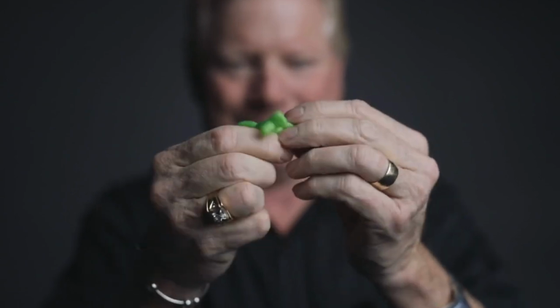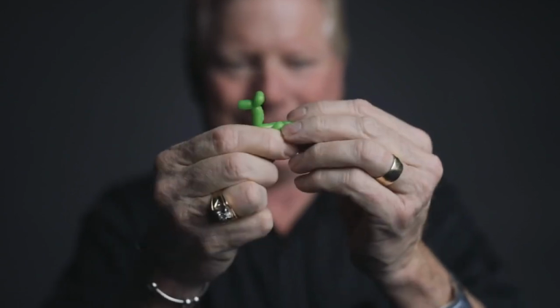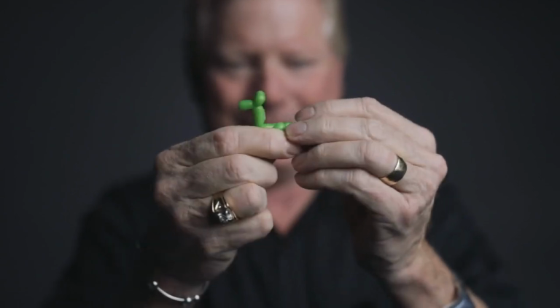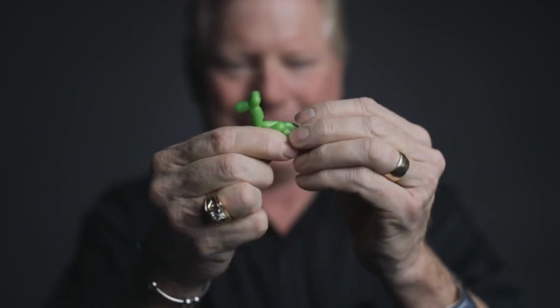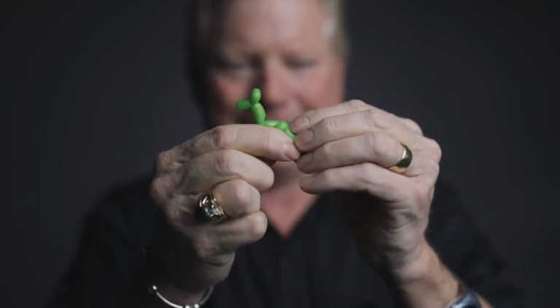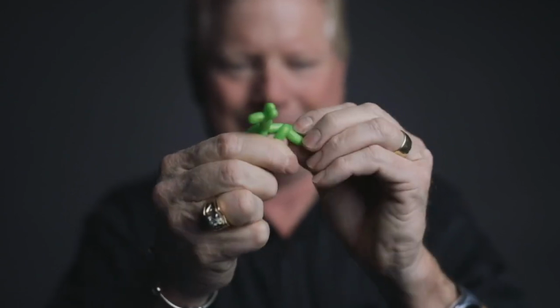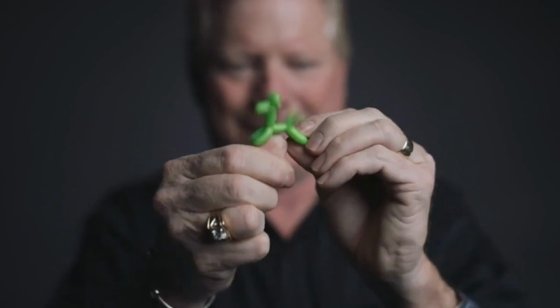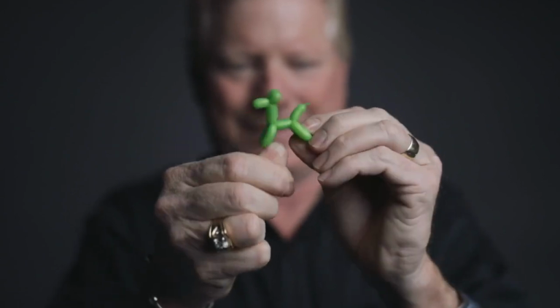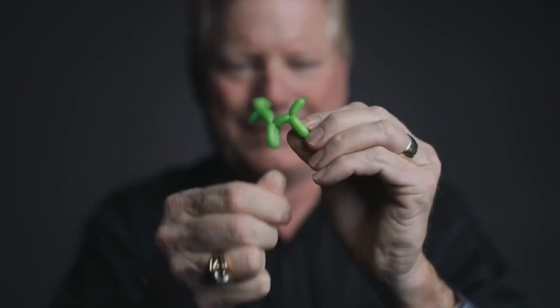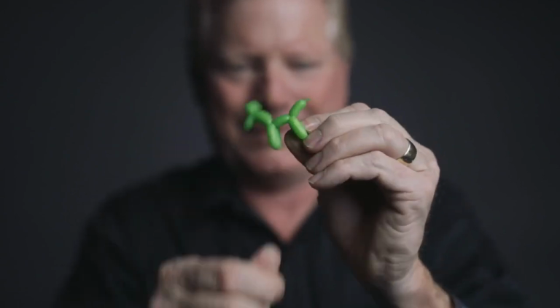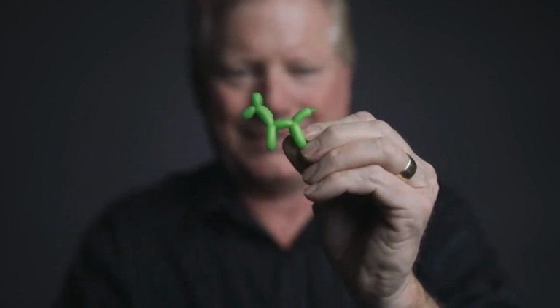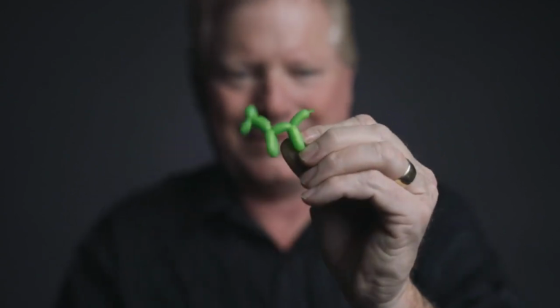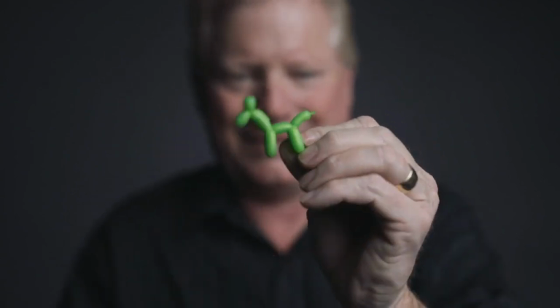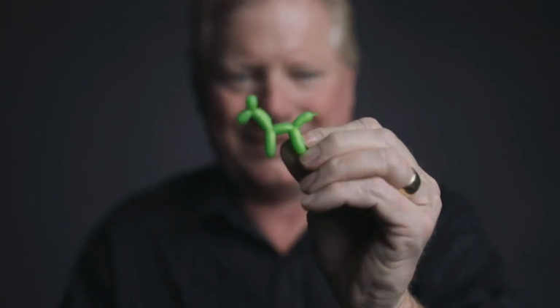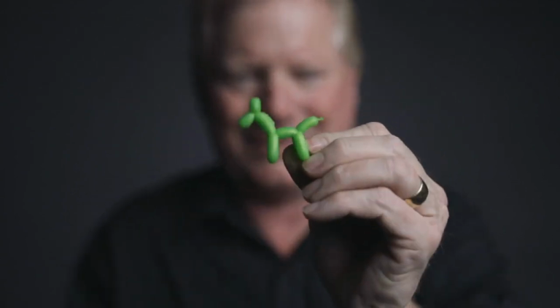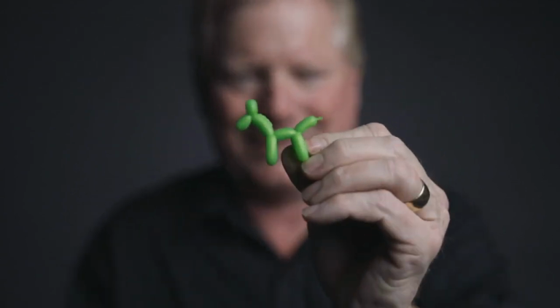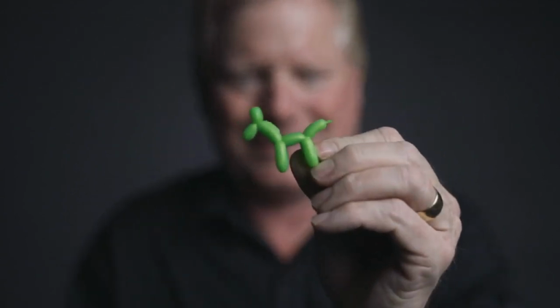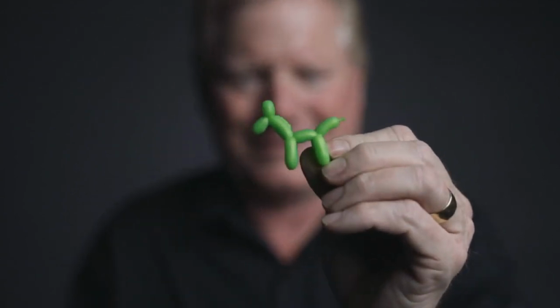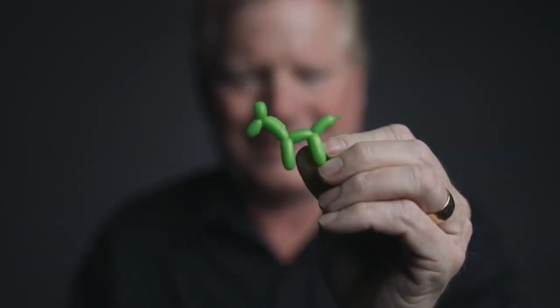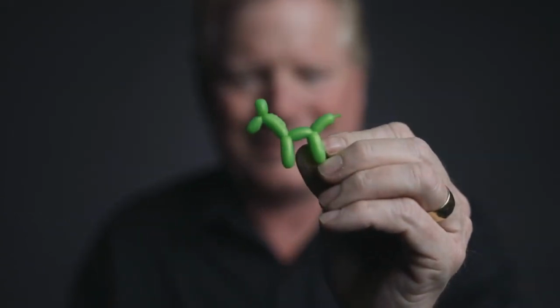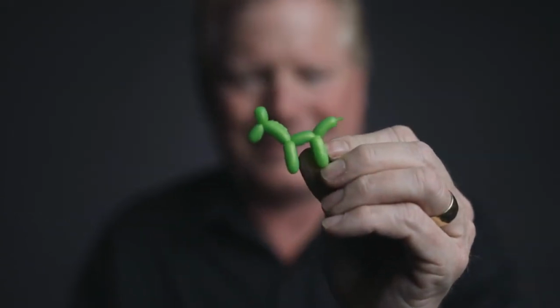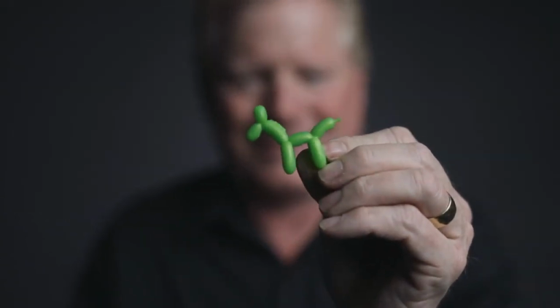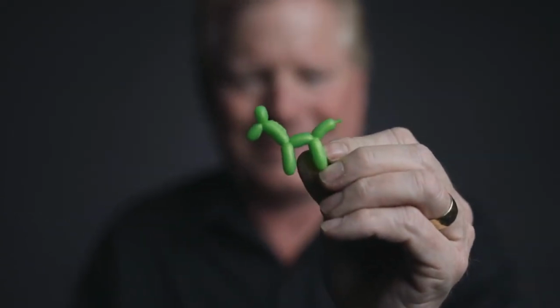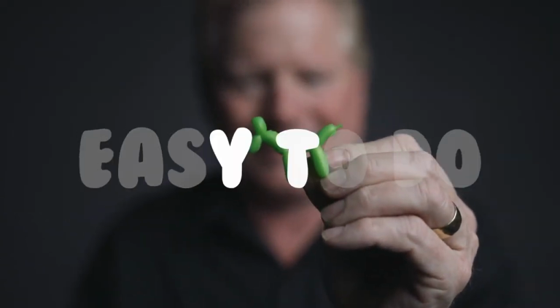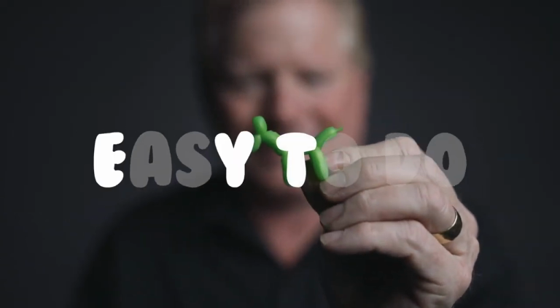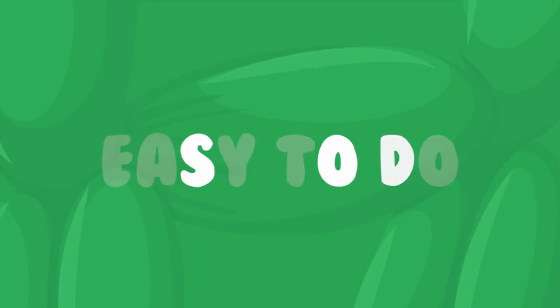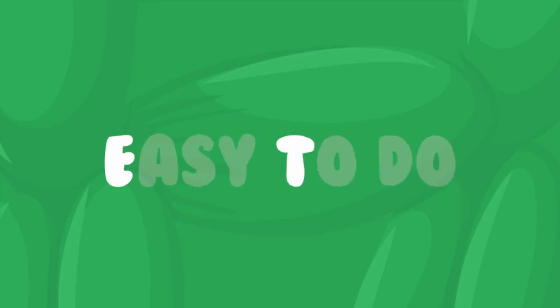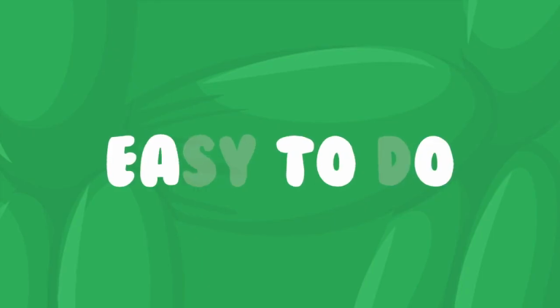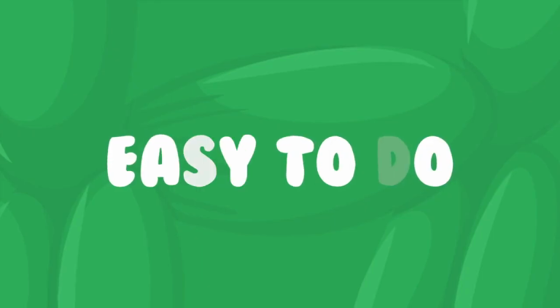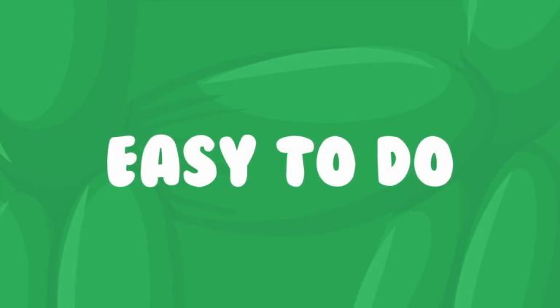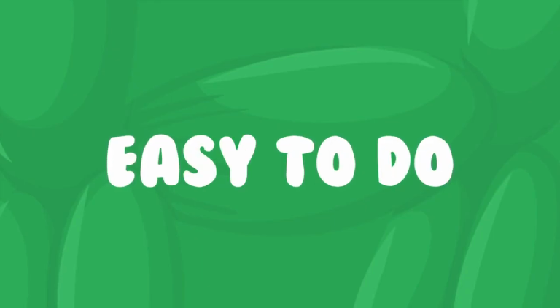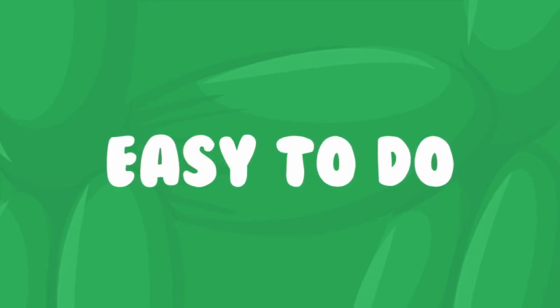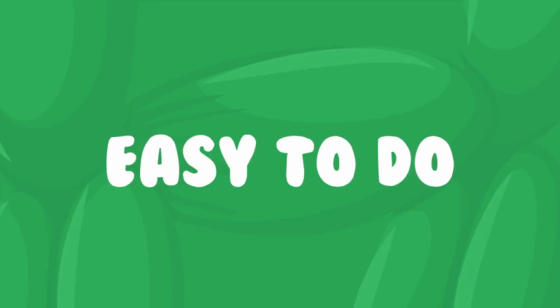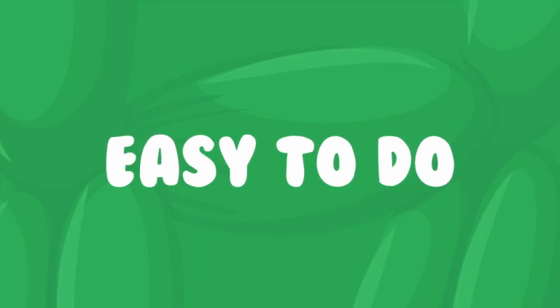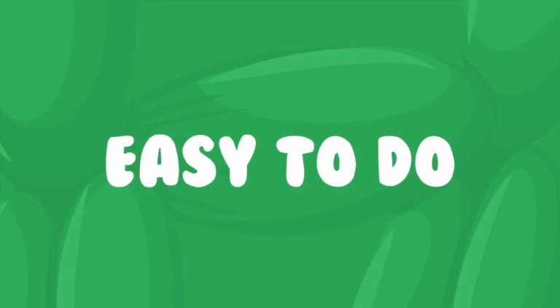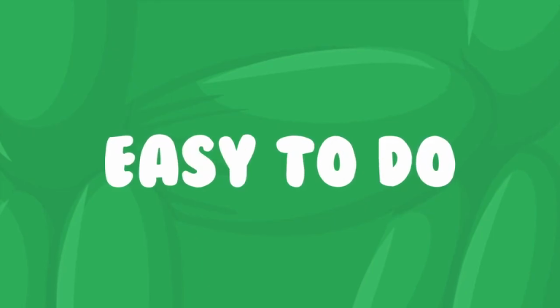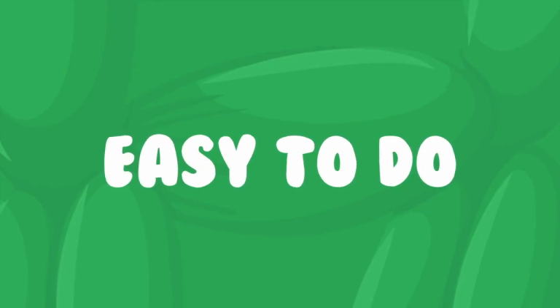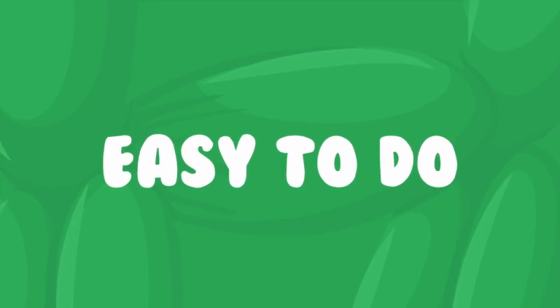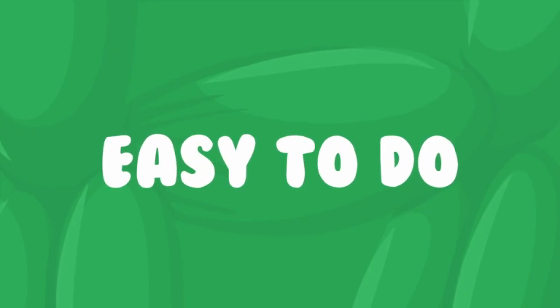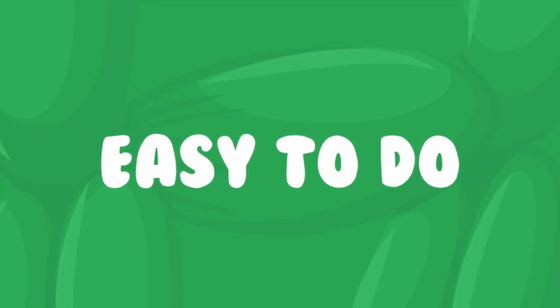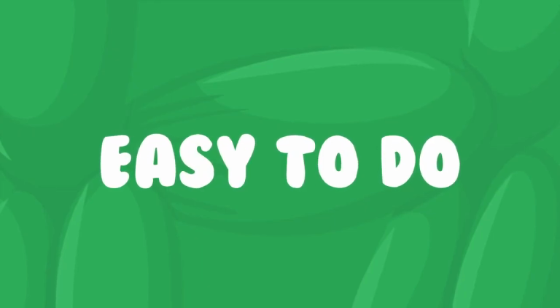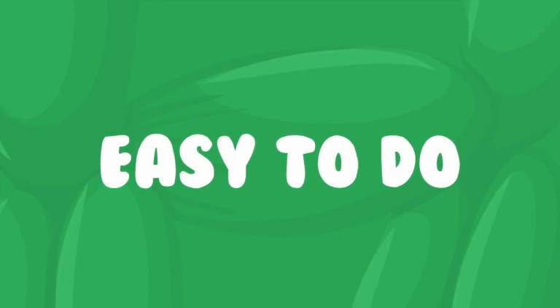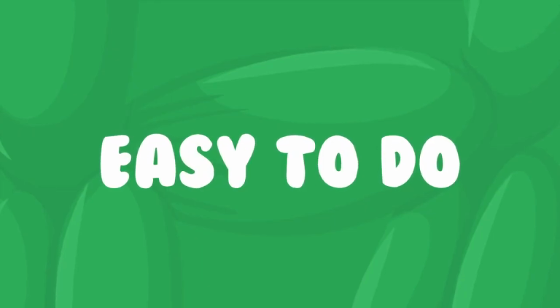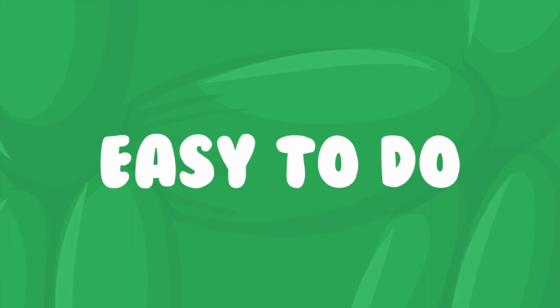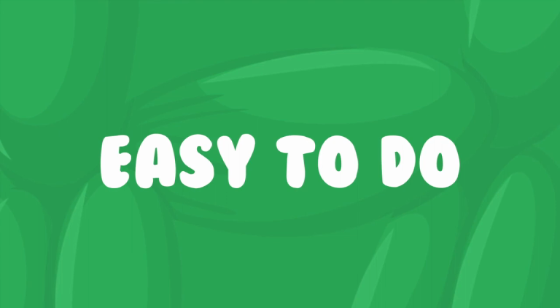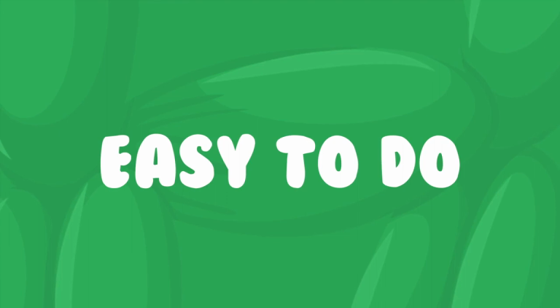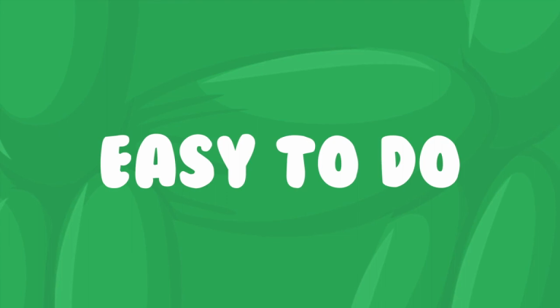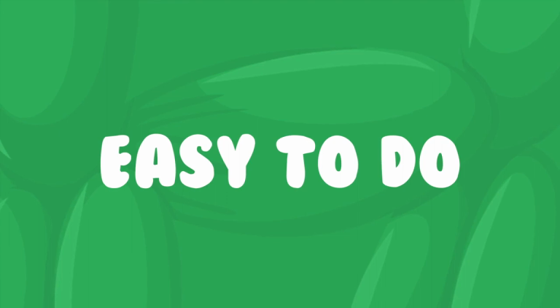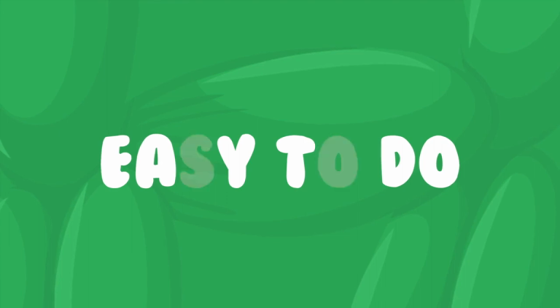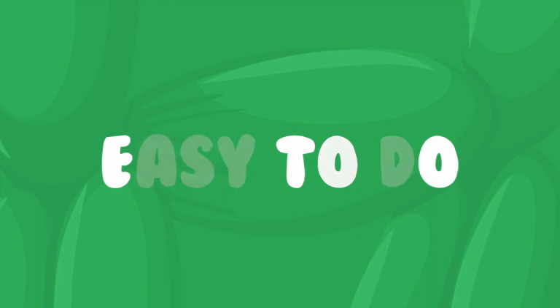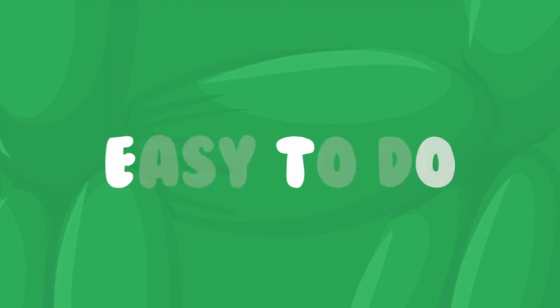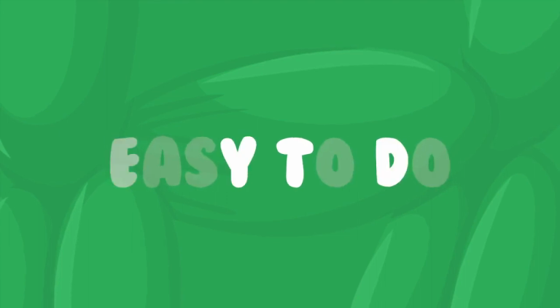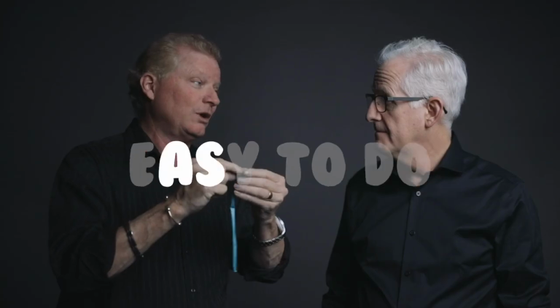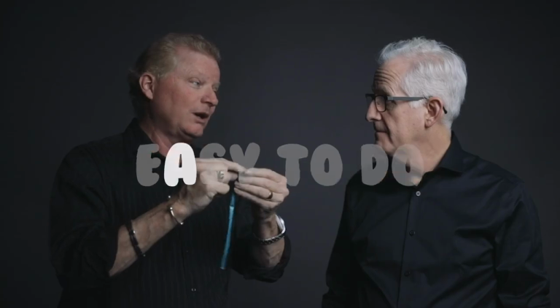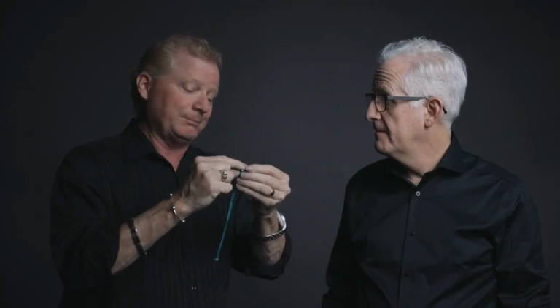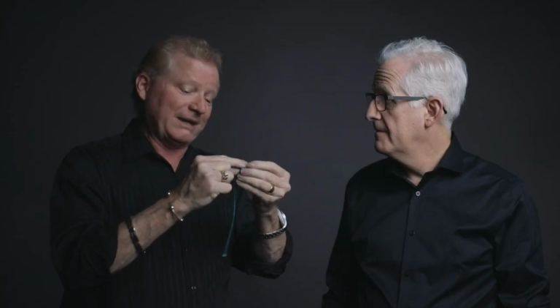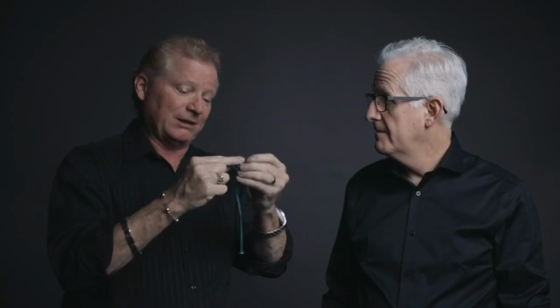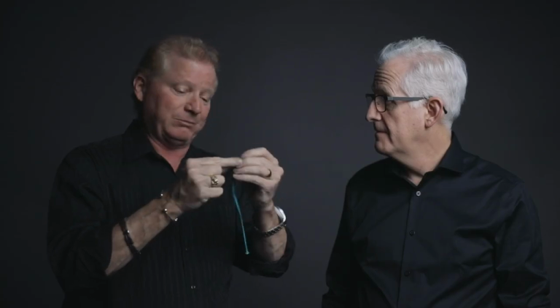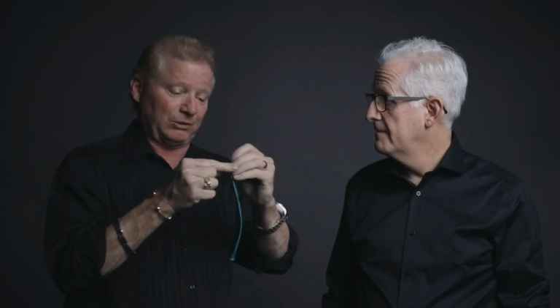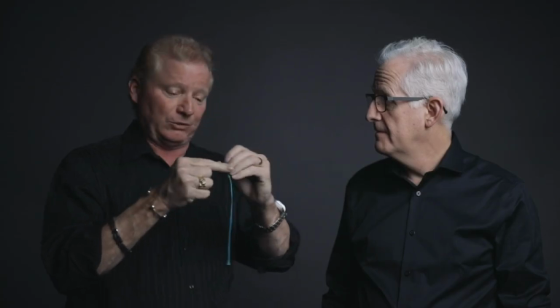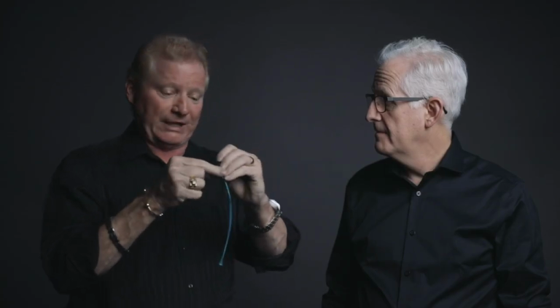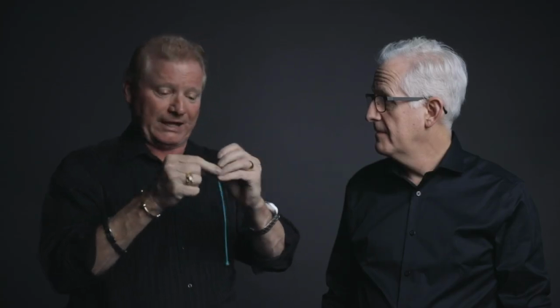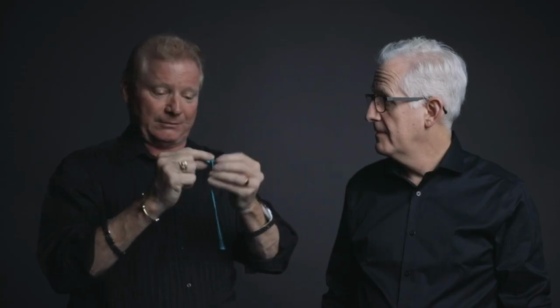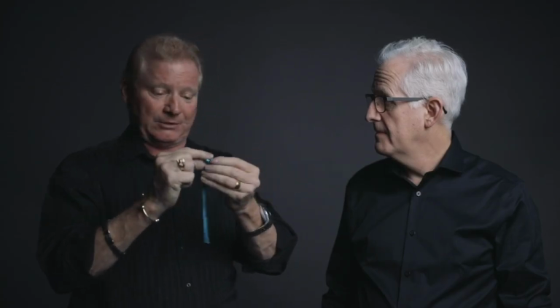I'm going to do something that's never been done before. I'm actually going to teach you how to do a make-up balloon animal.